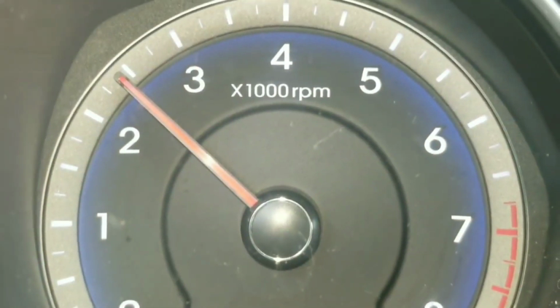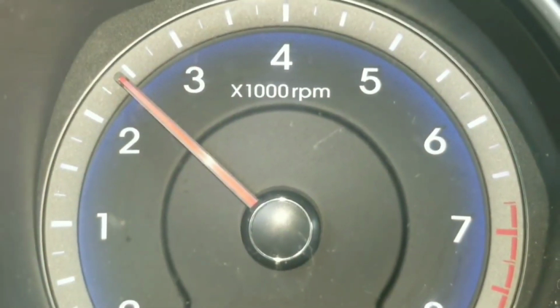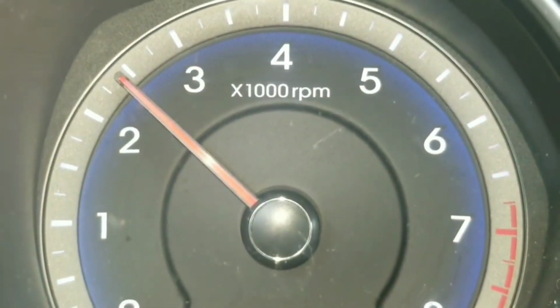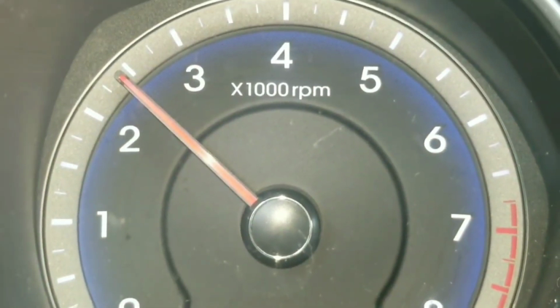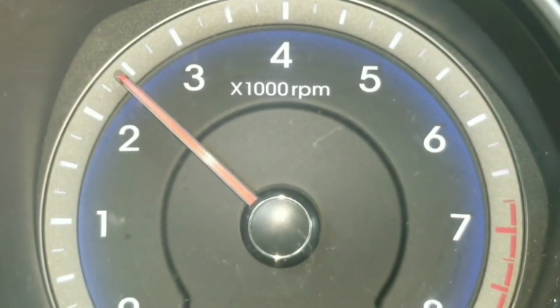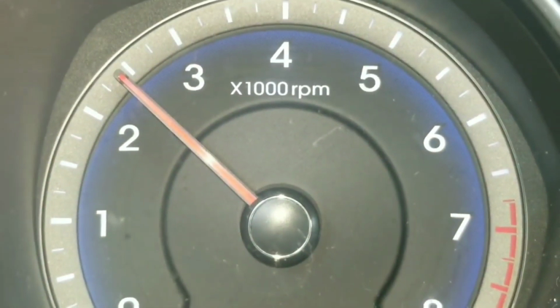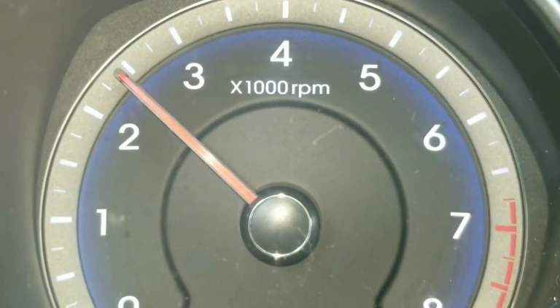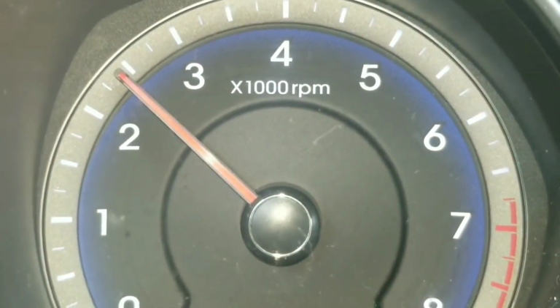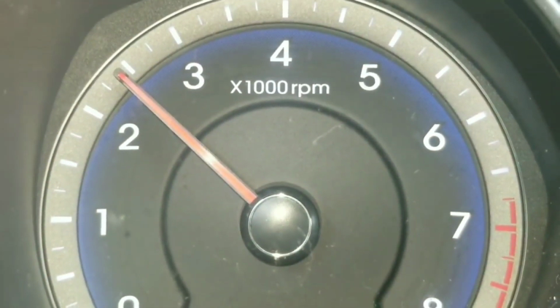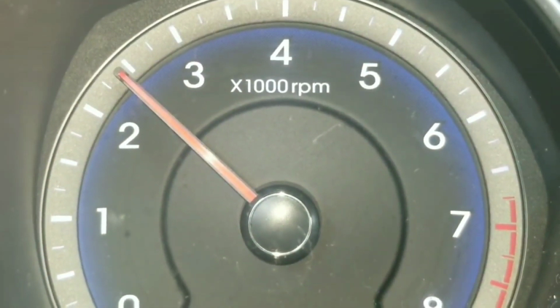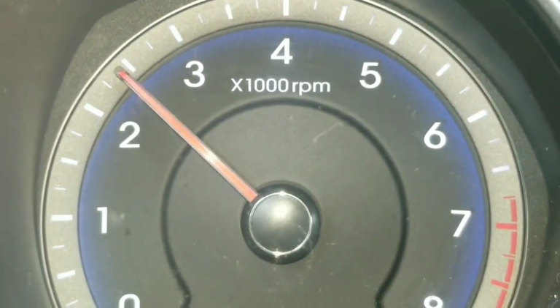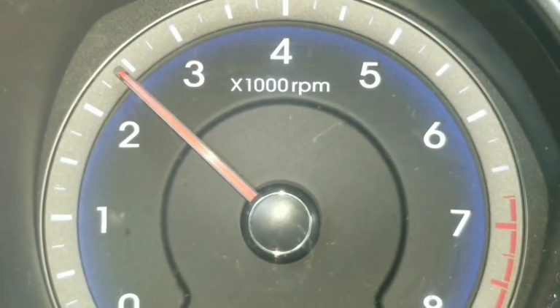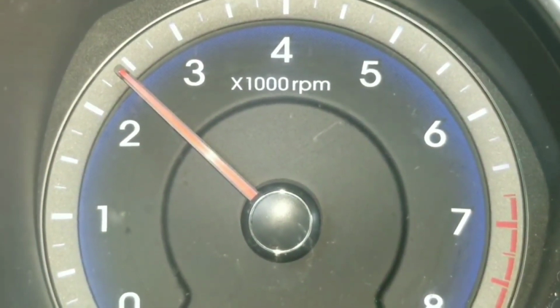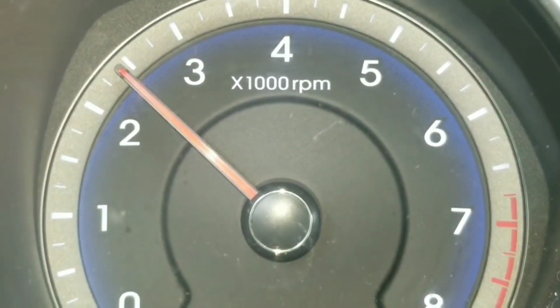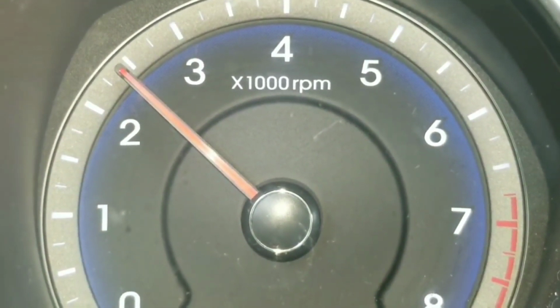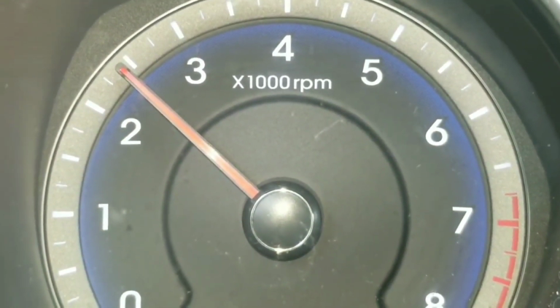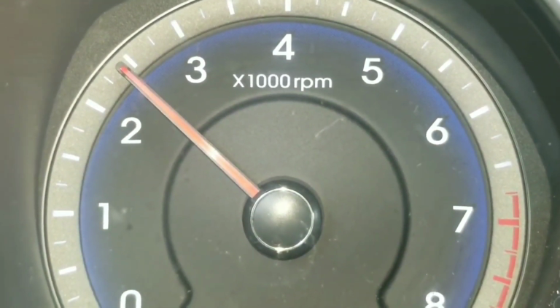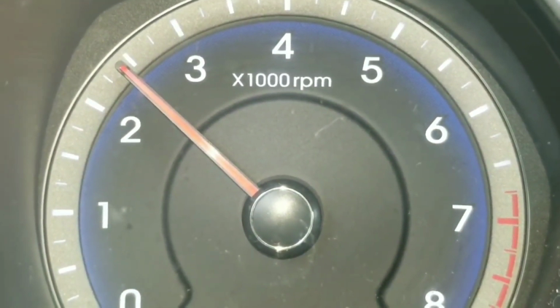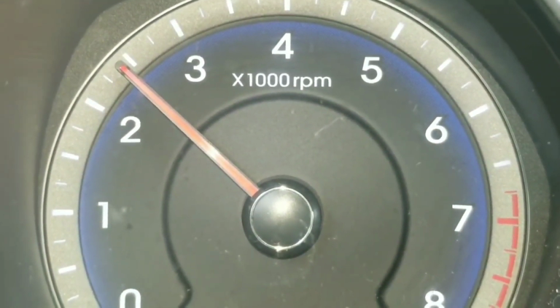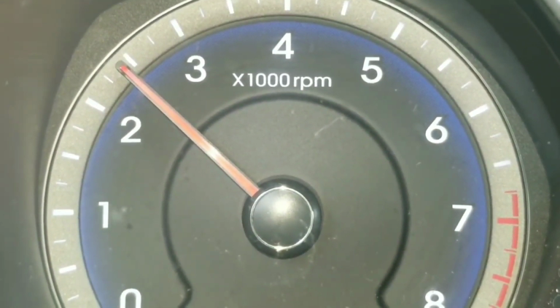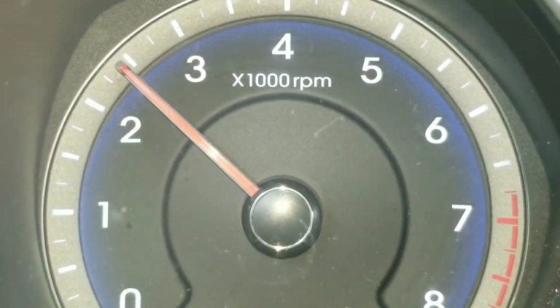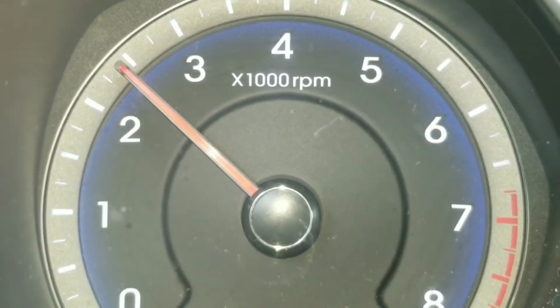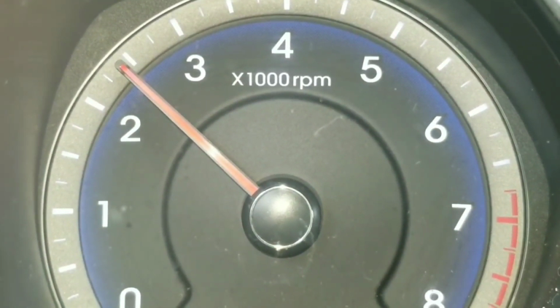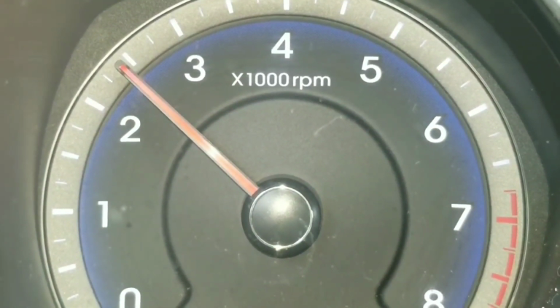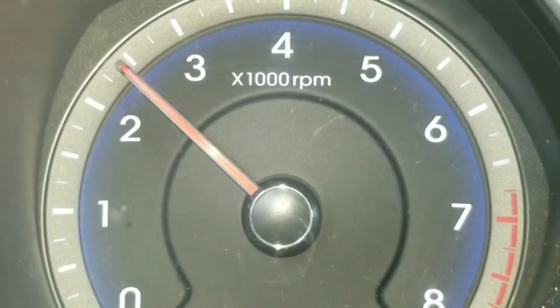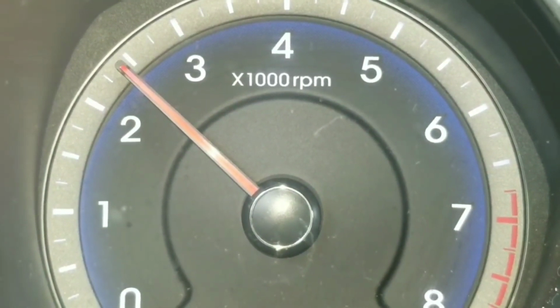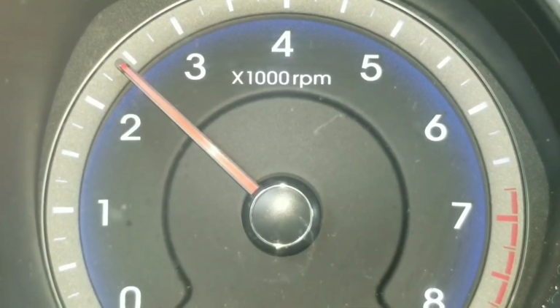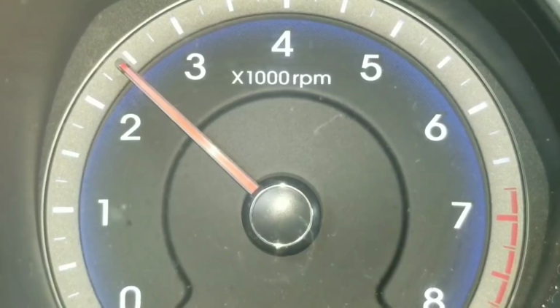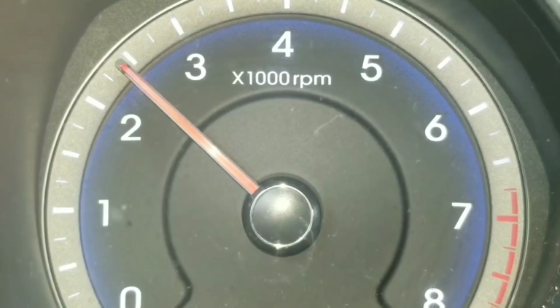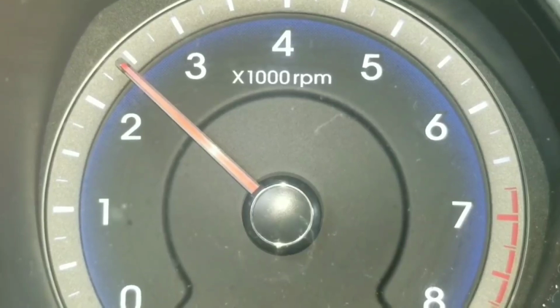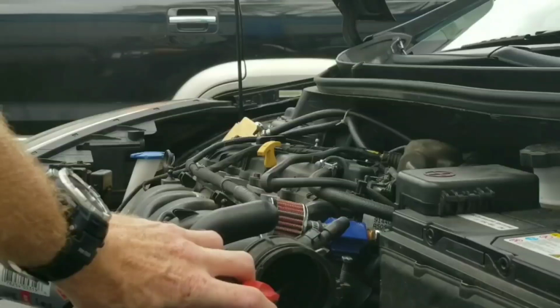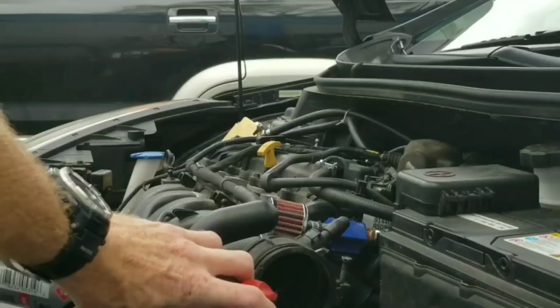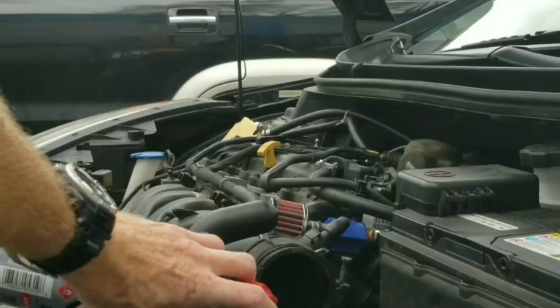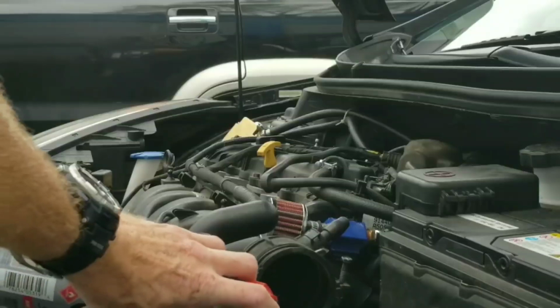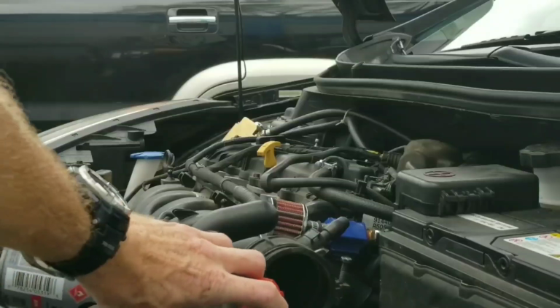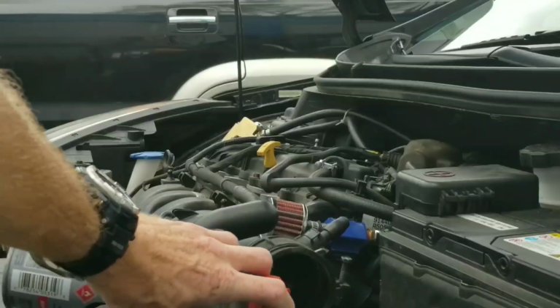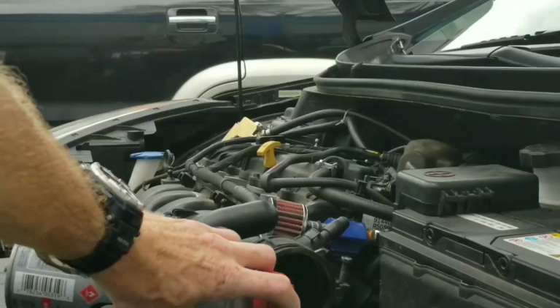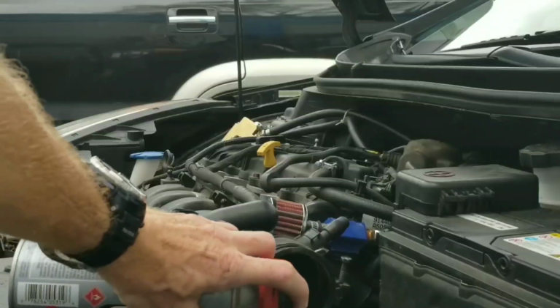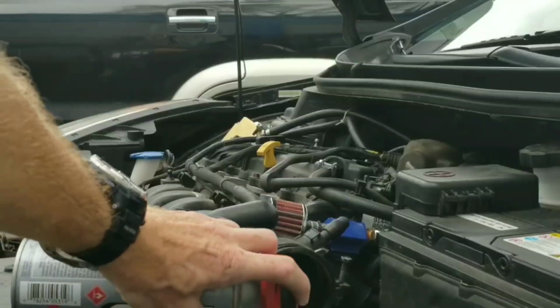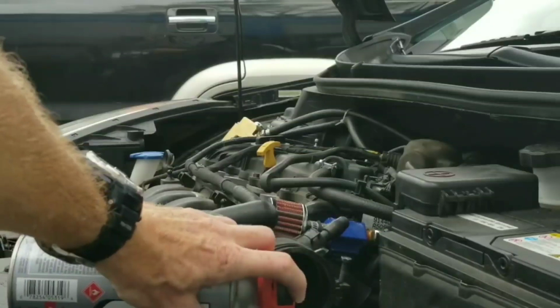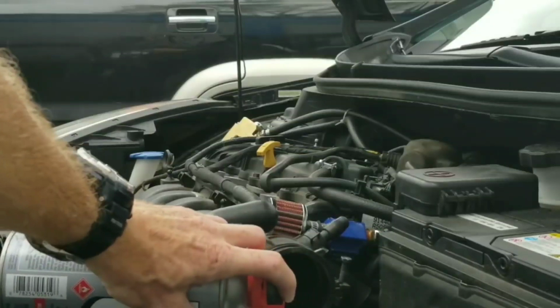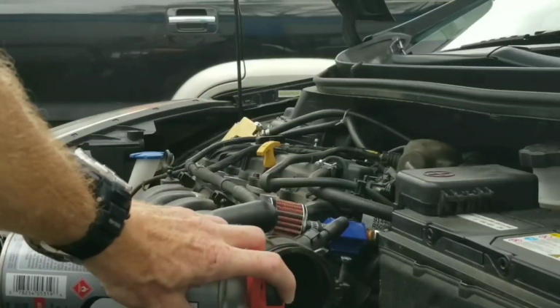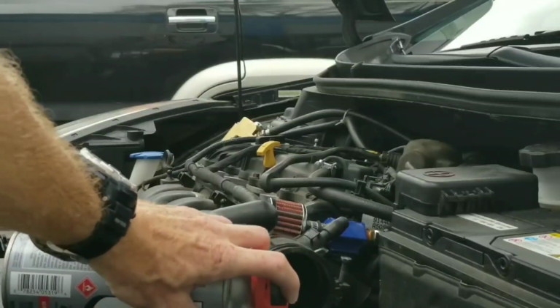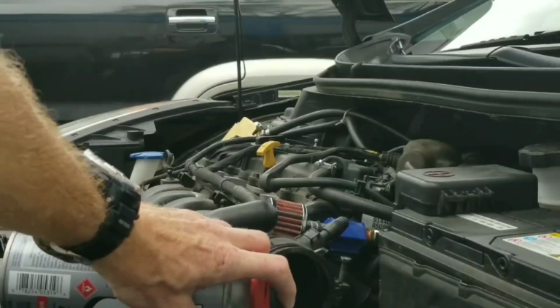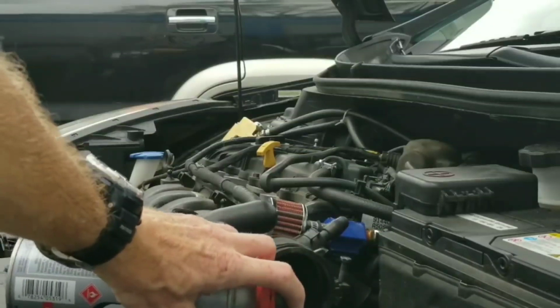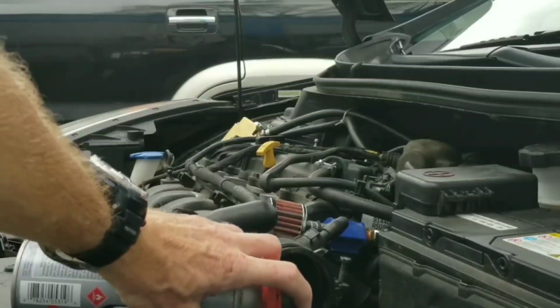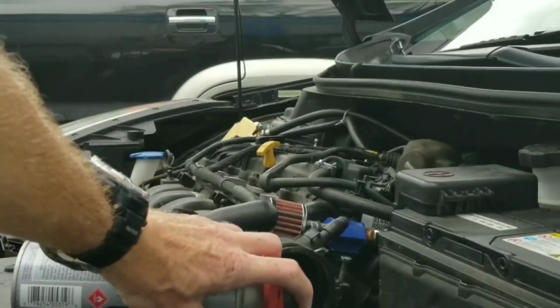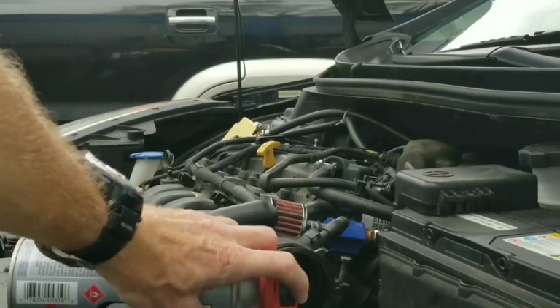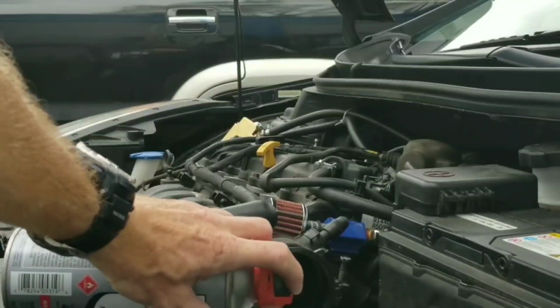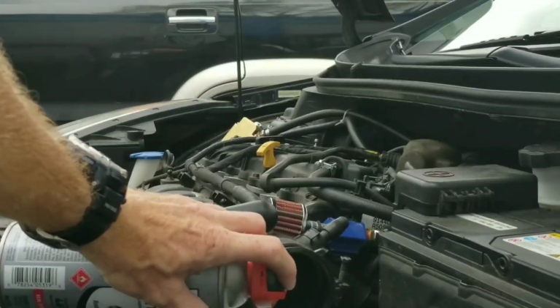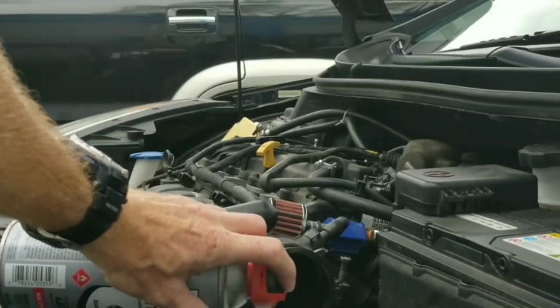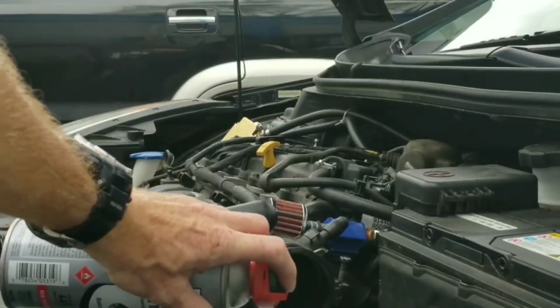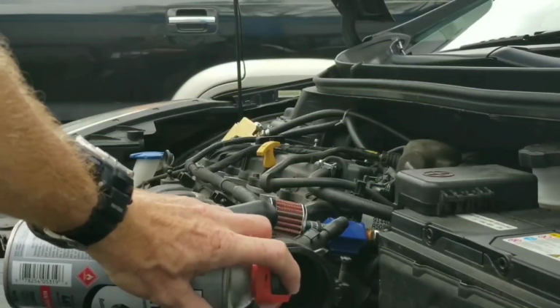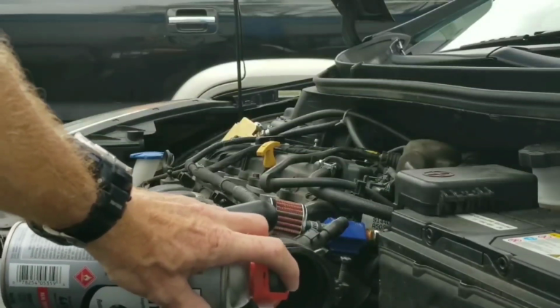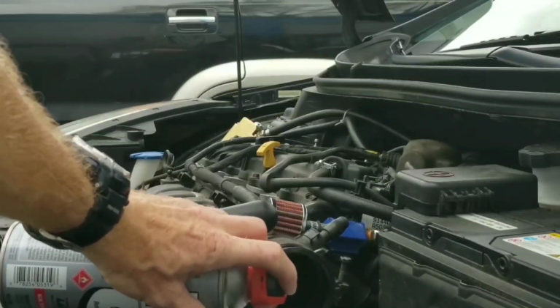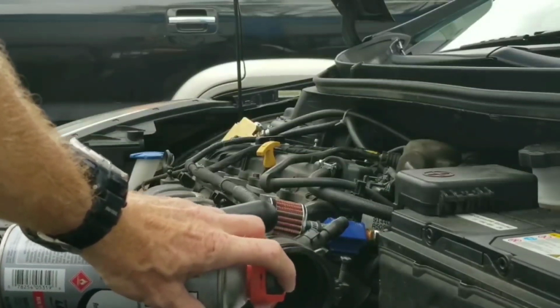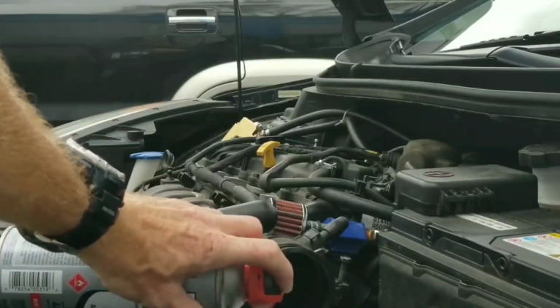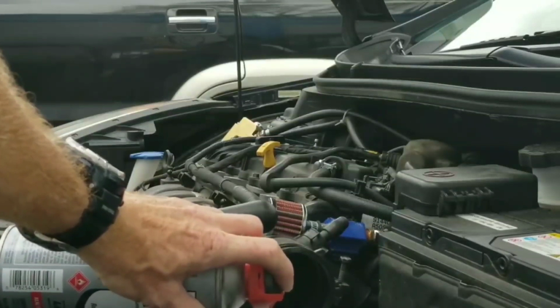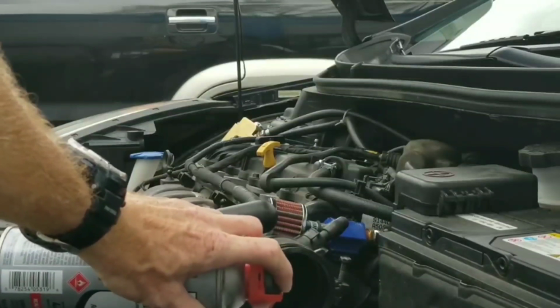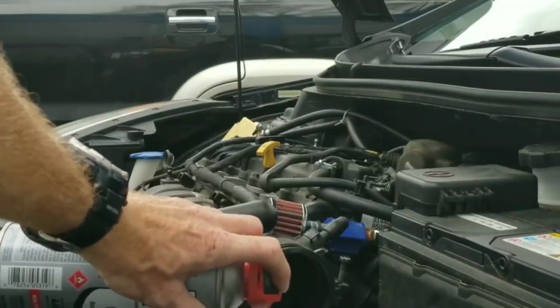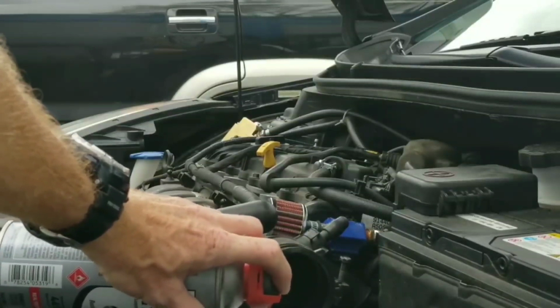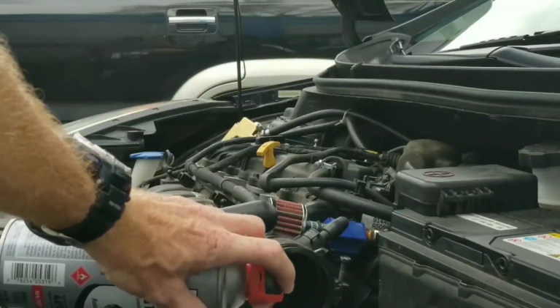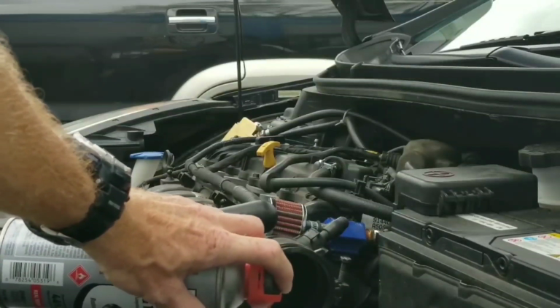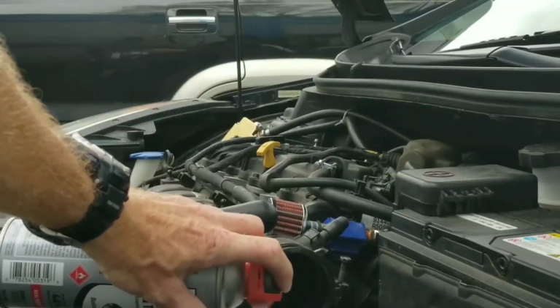As you guys can see, we're hitting about 2,500 RPMs. Spray in short bursts until the can is empty.